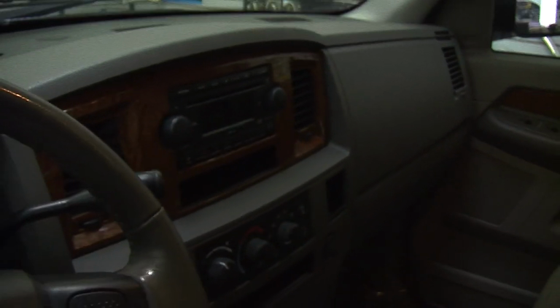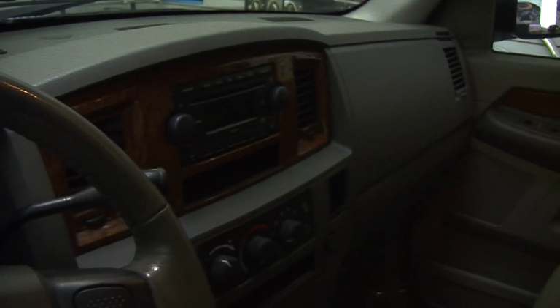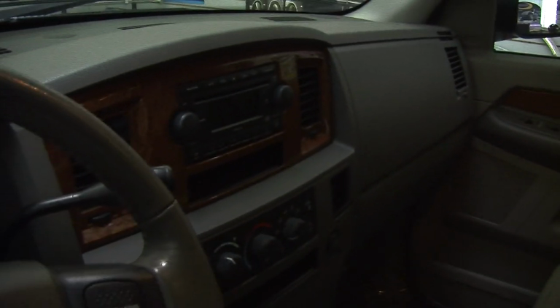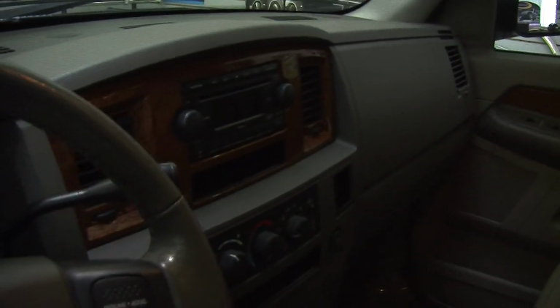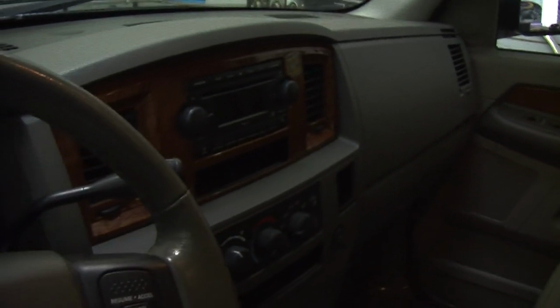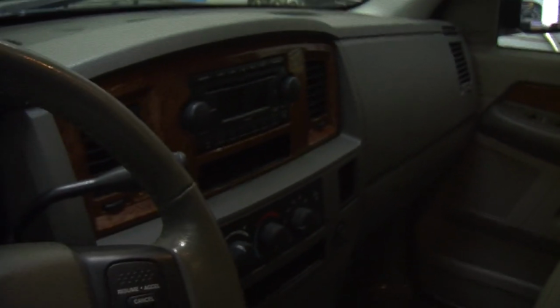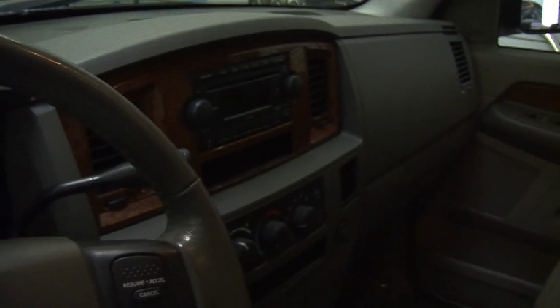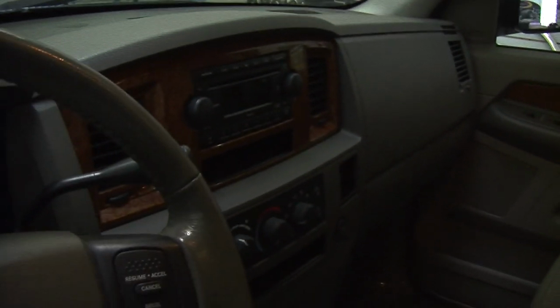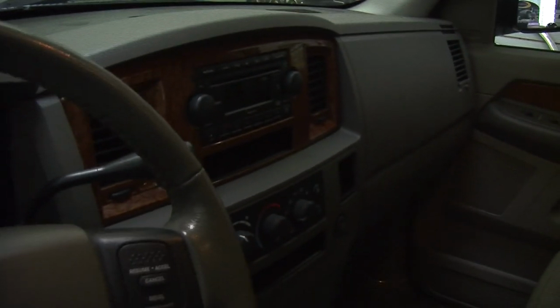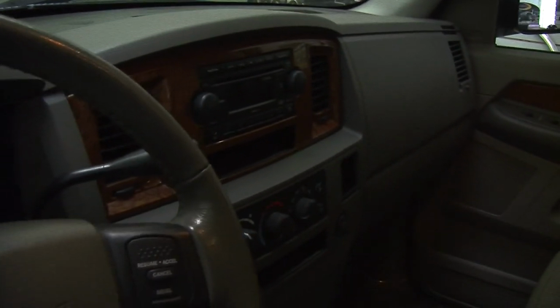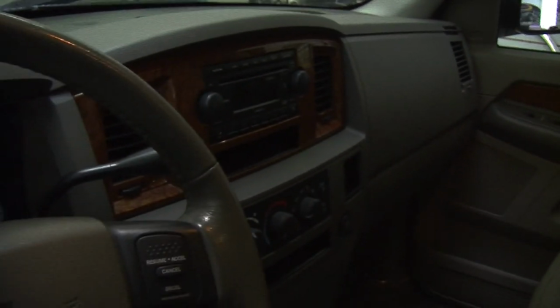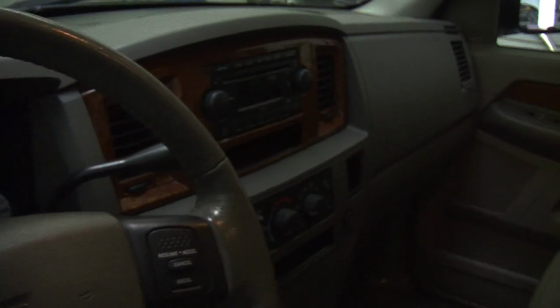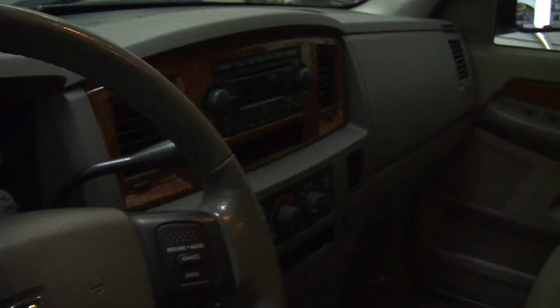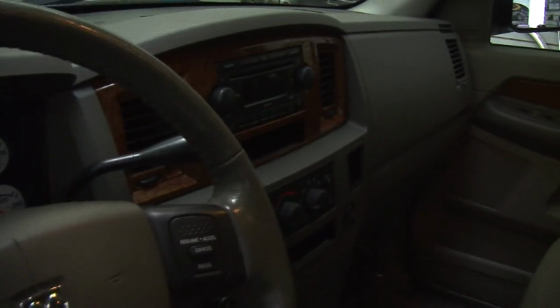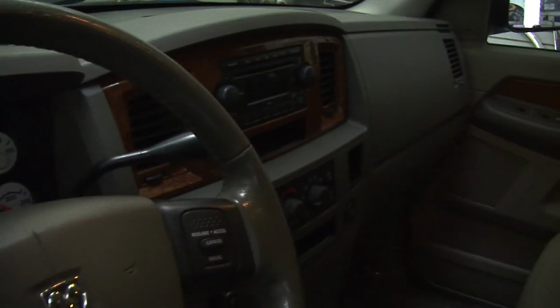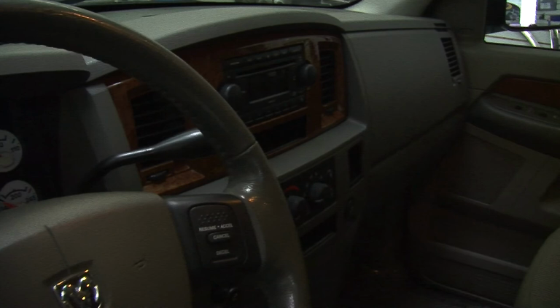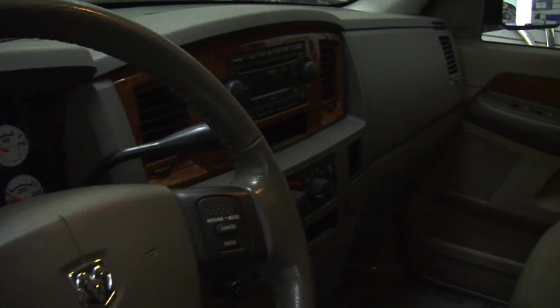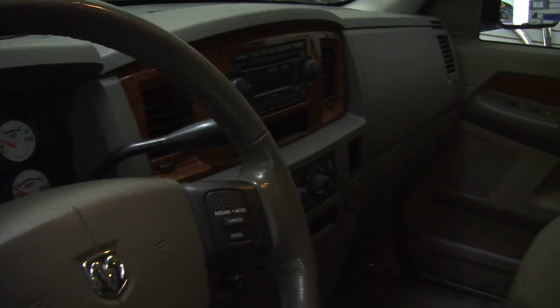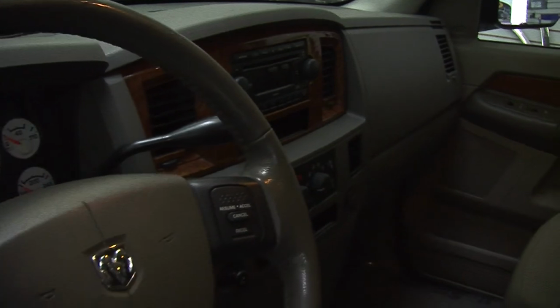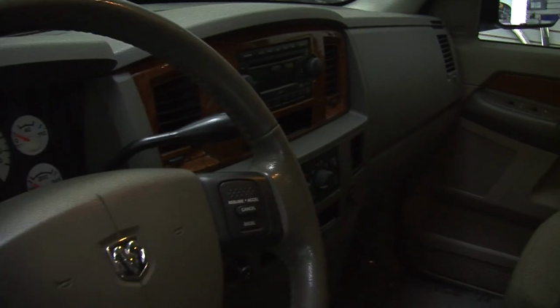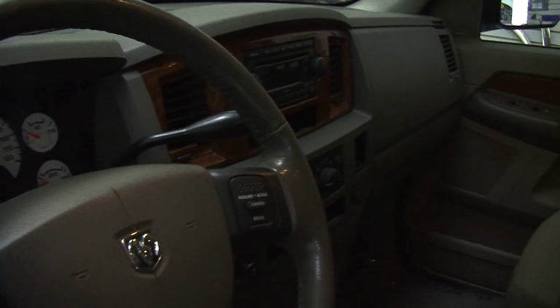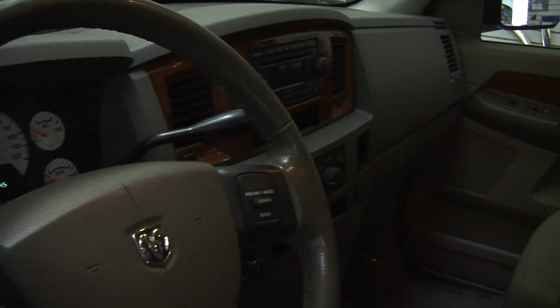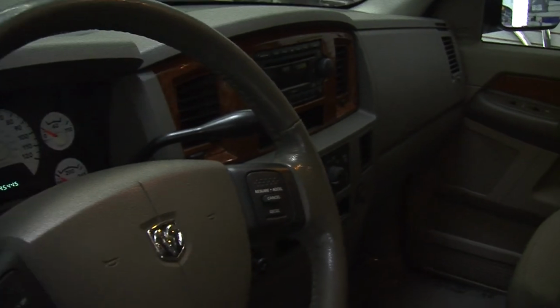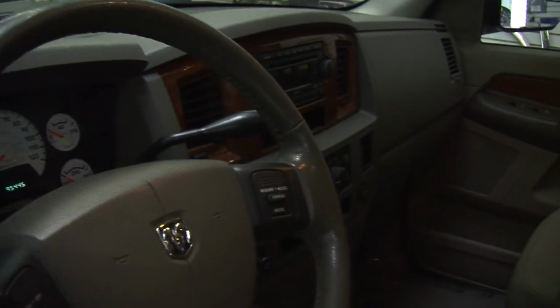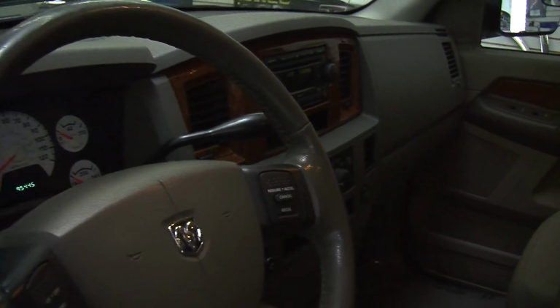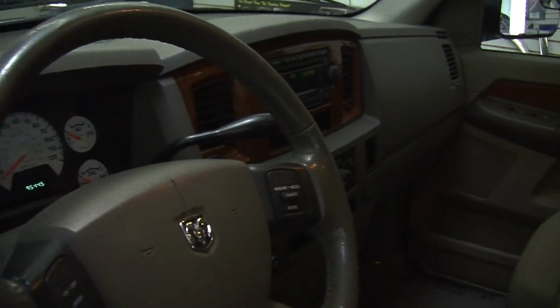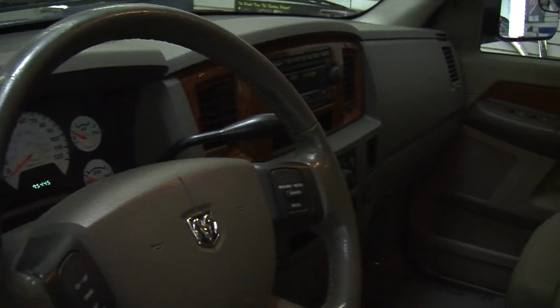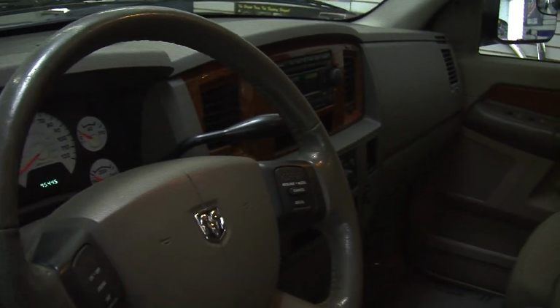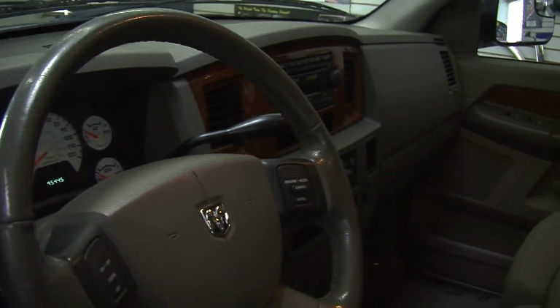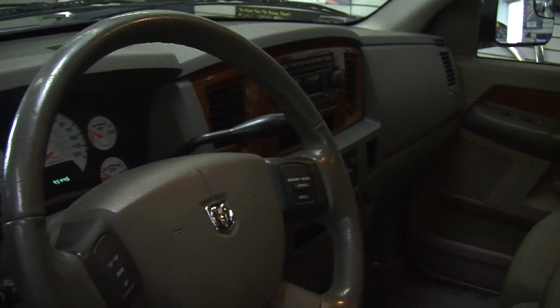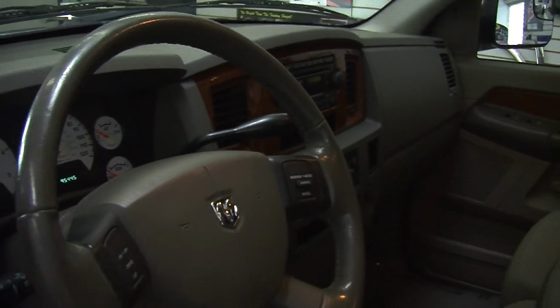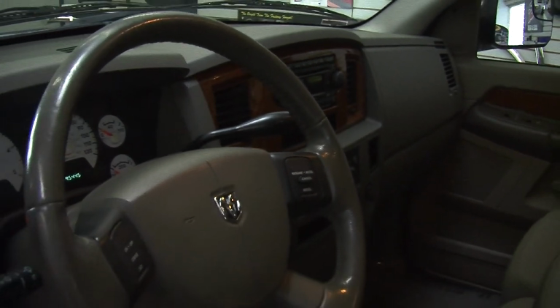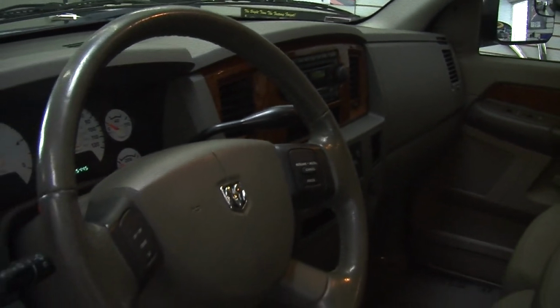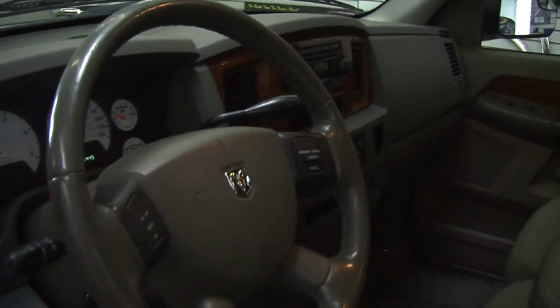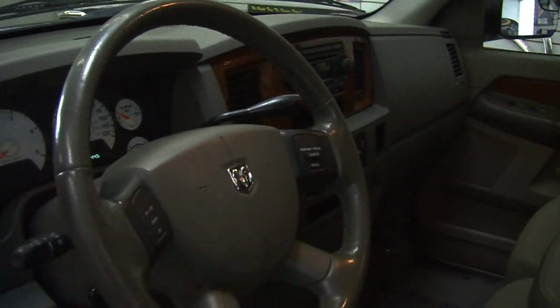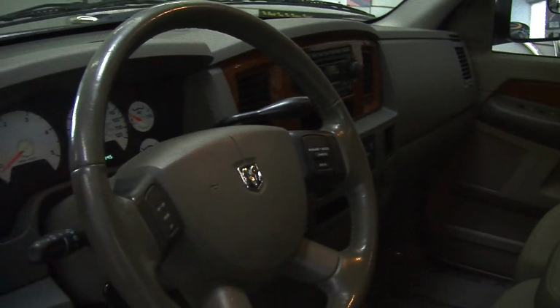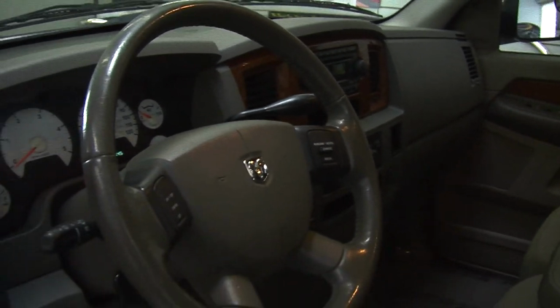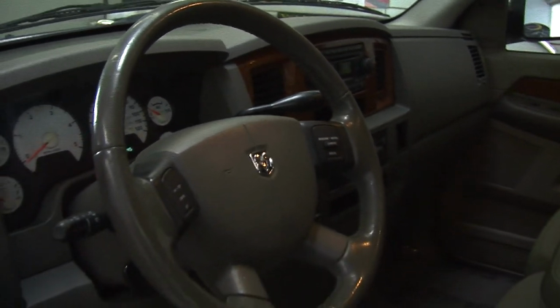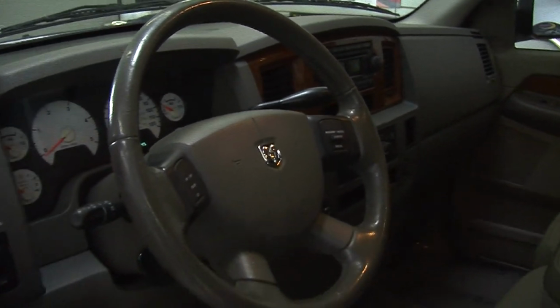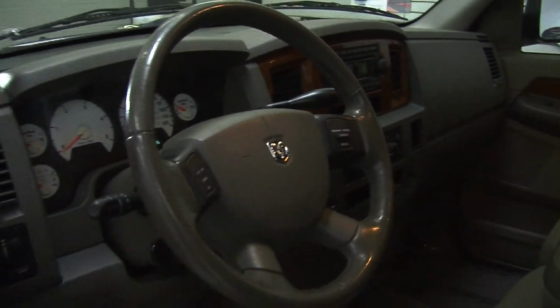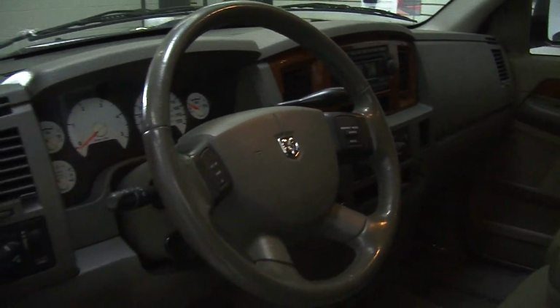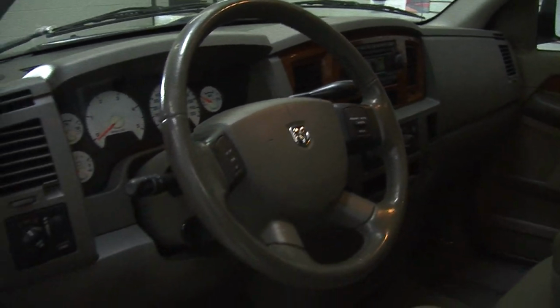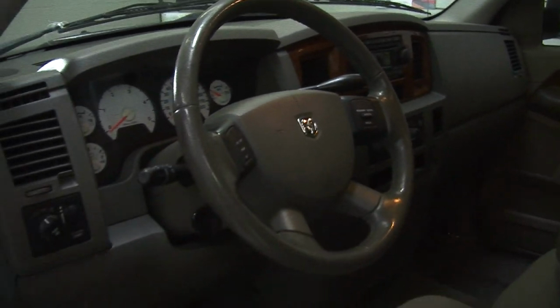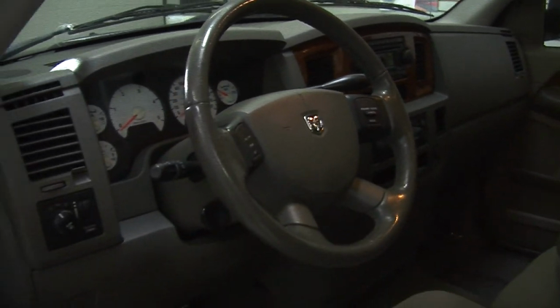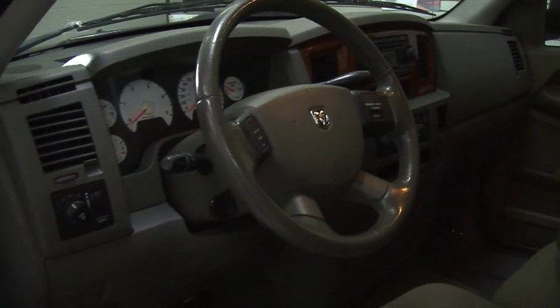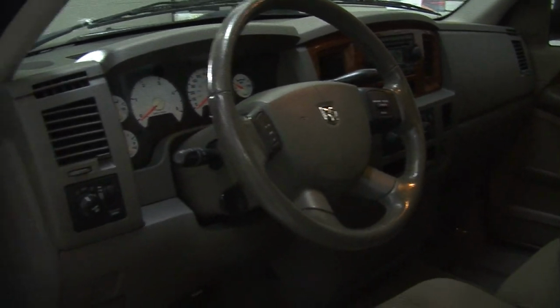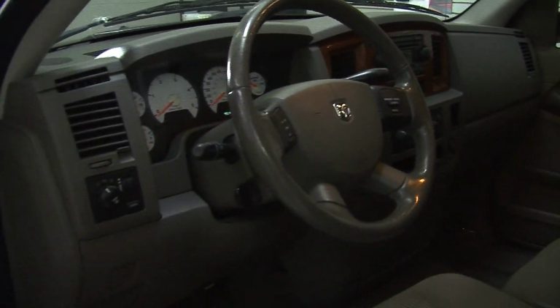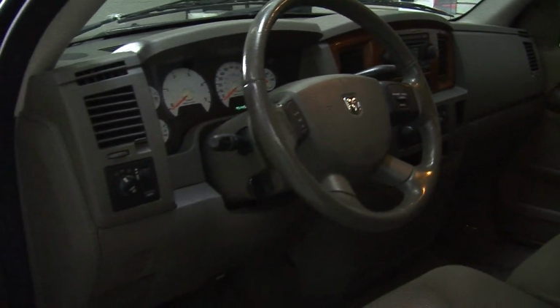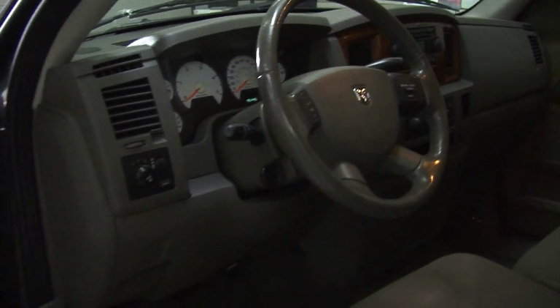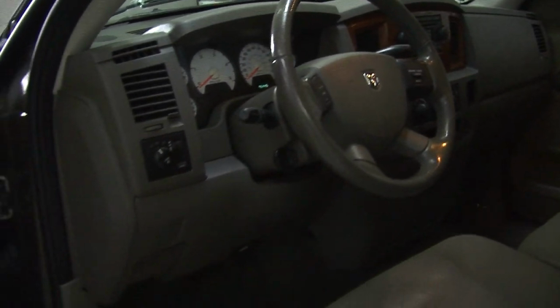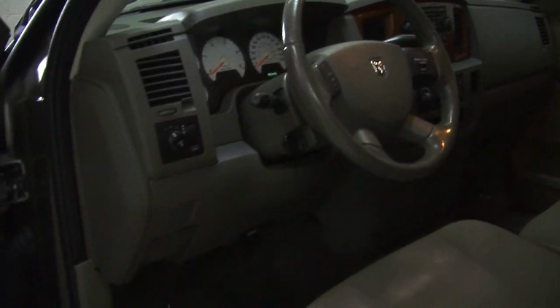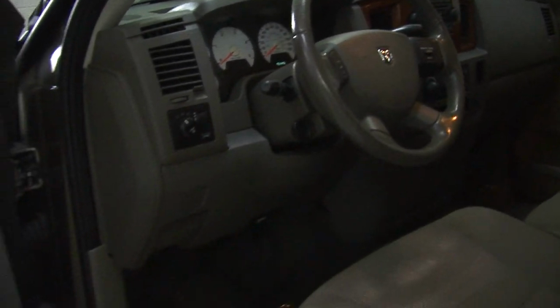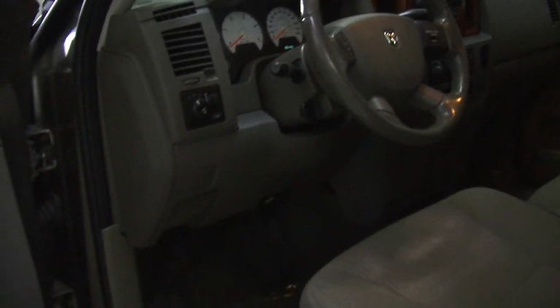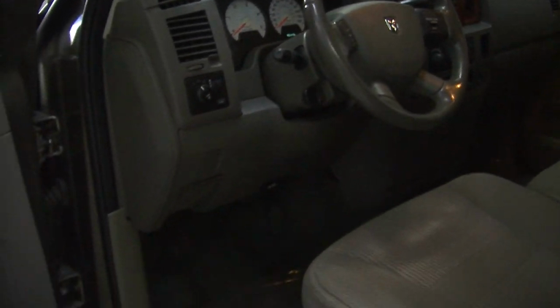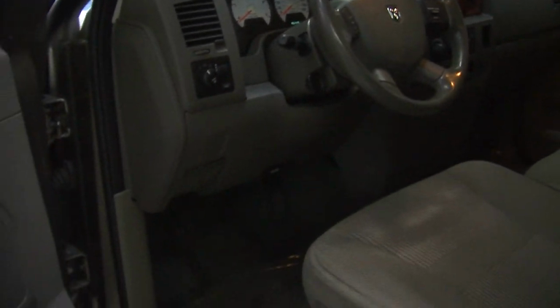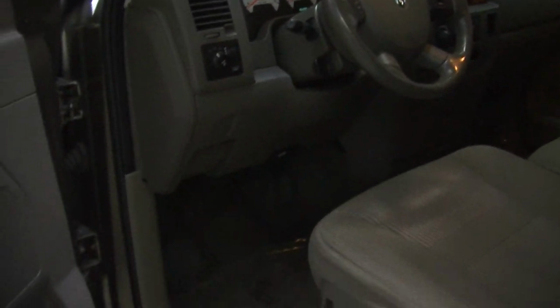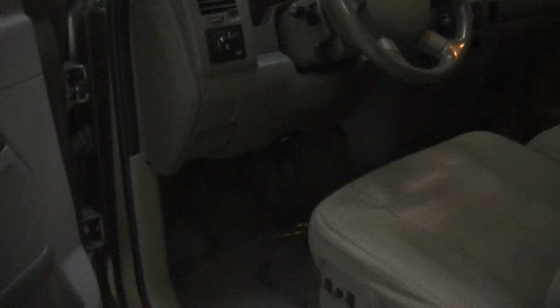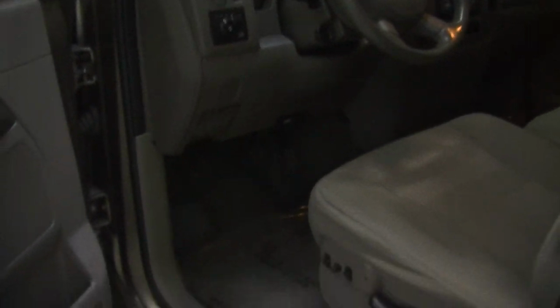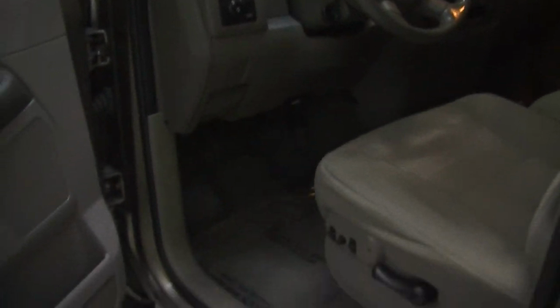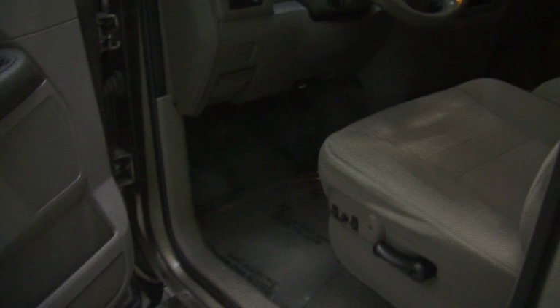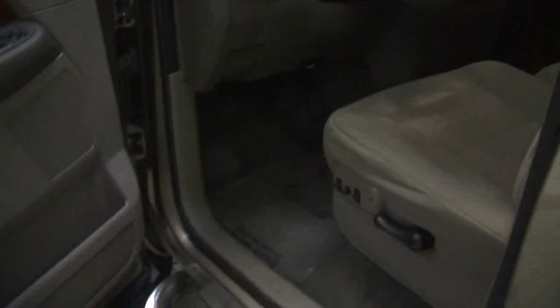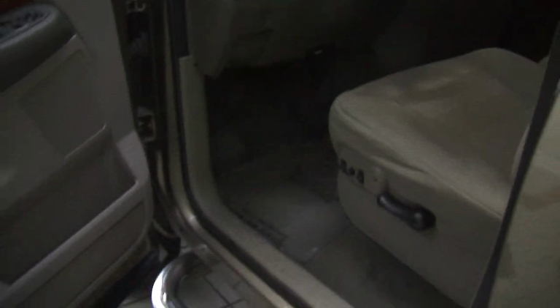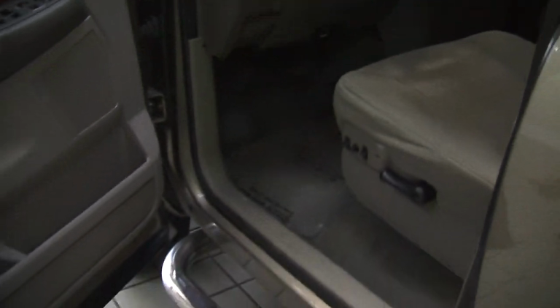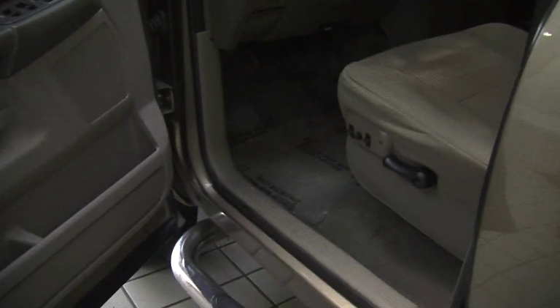It has a CD player with AM/FM radio. Integrated right in the steering wheel, it does have cruise control. It comes with all of the power options — windows, locks, mirrors, and seats.